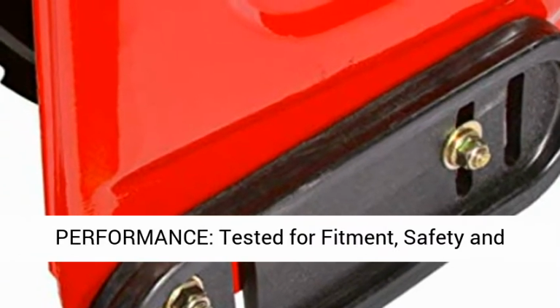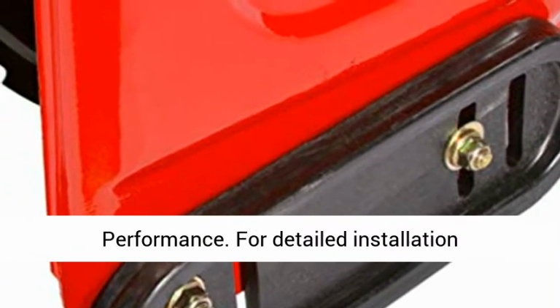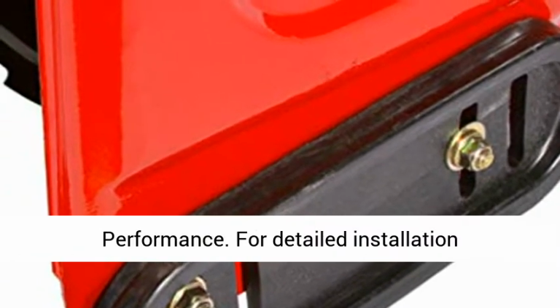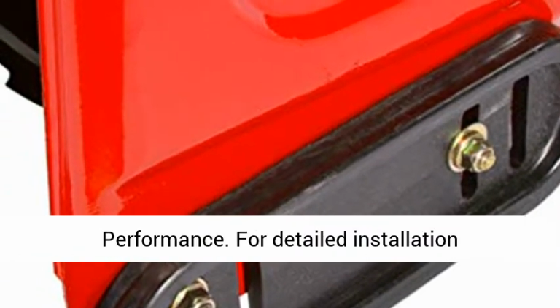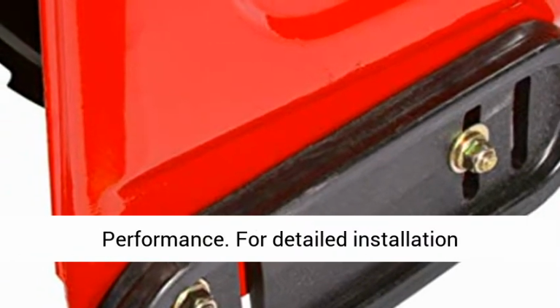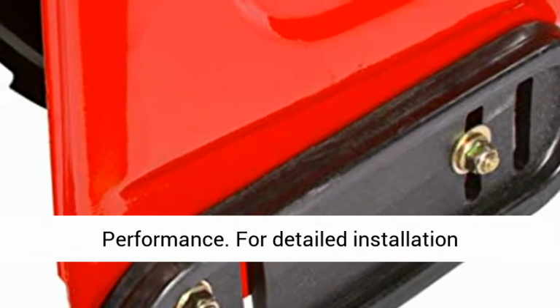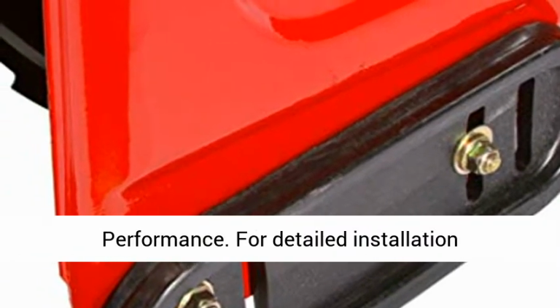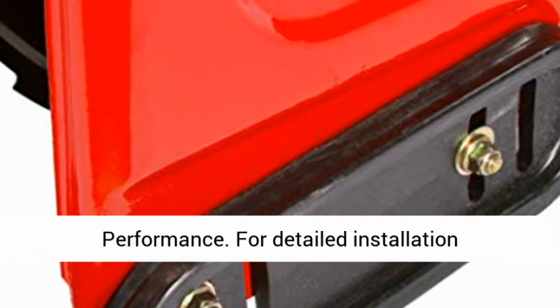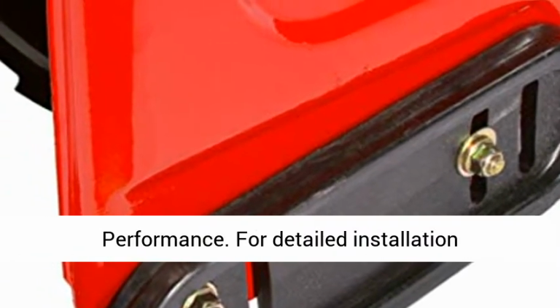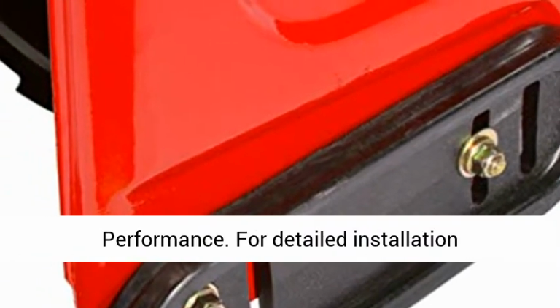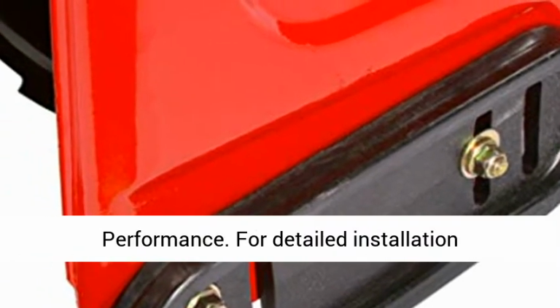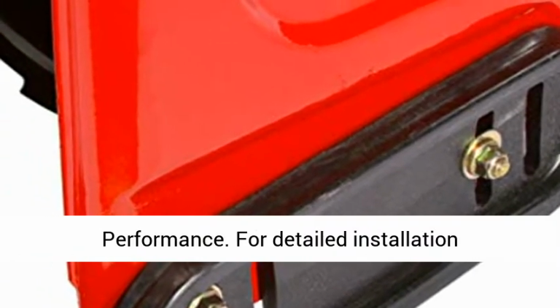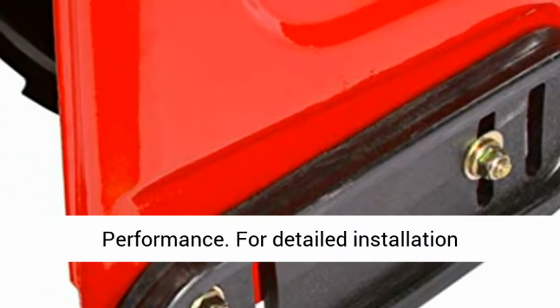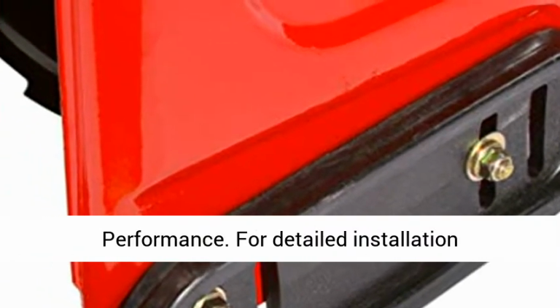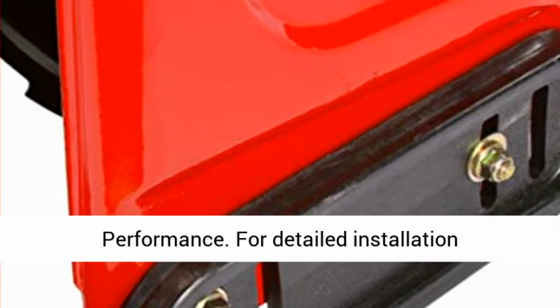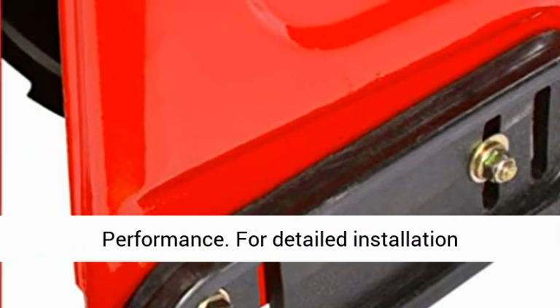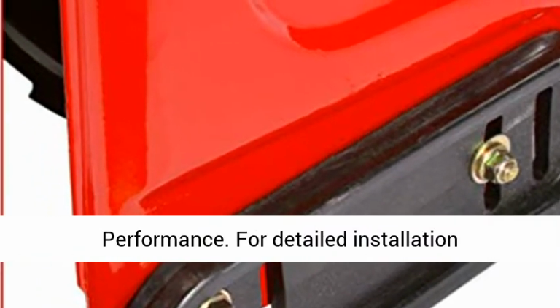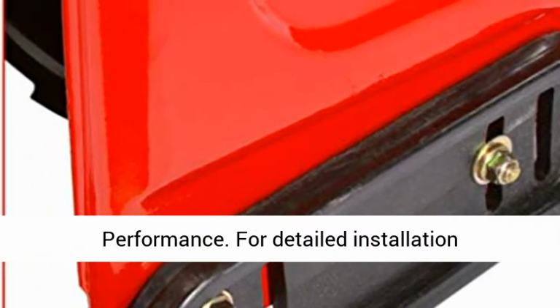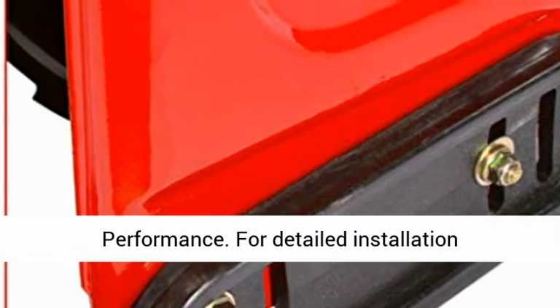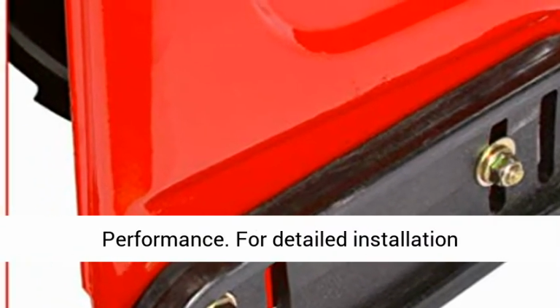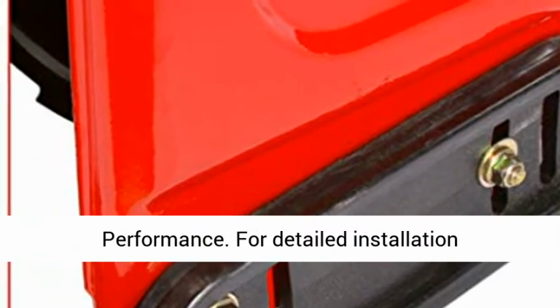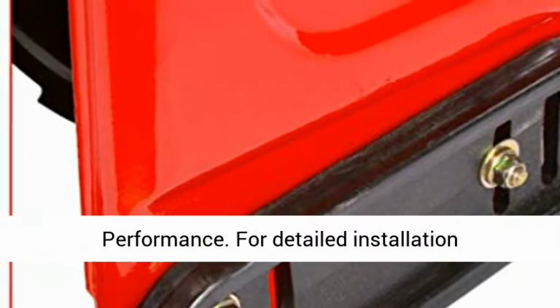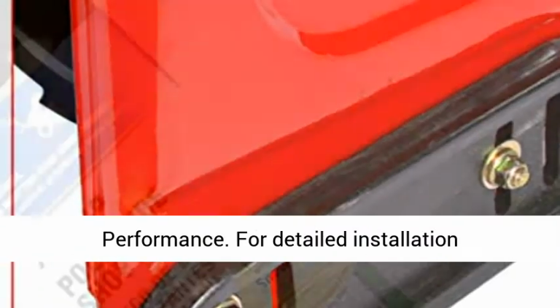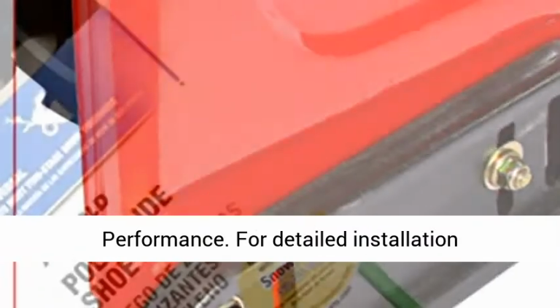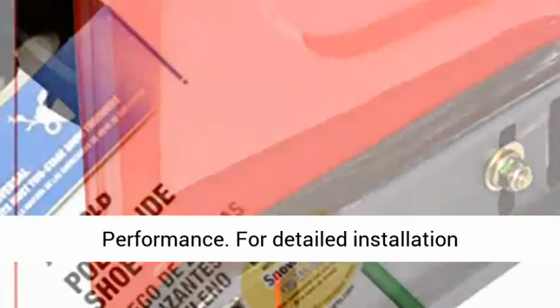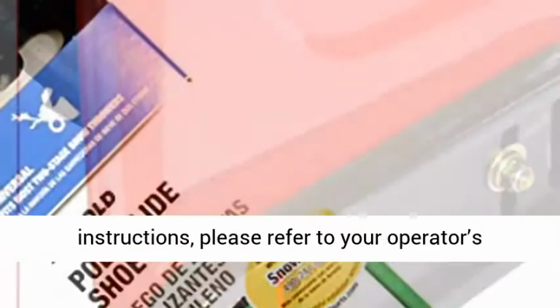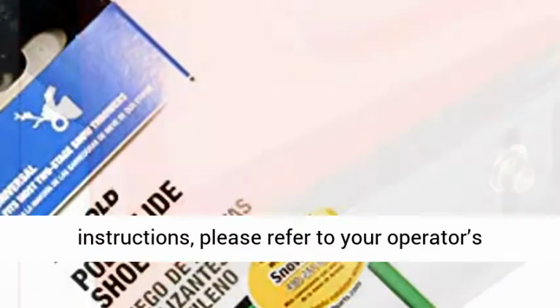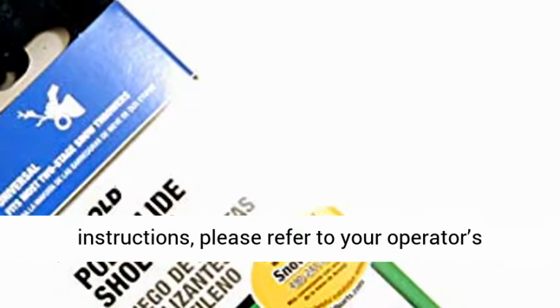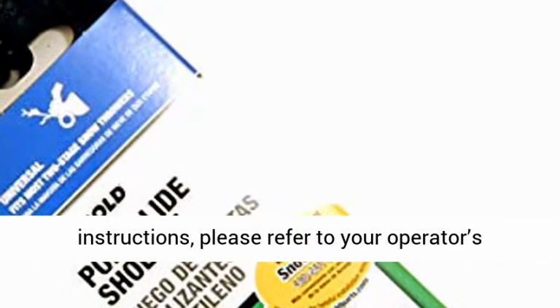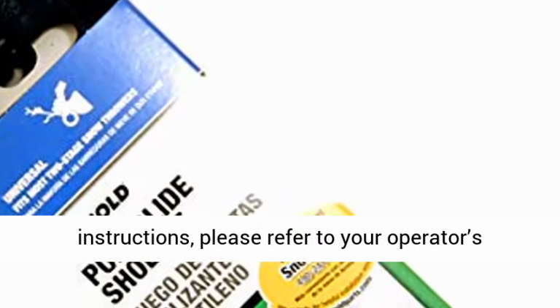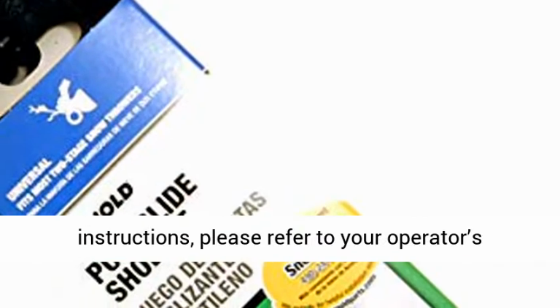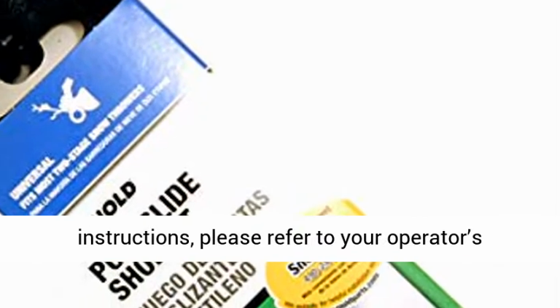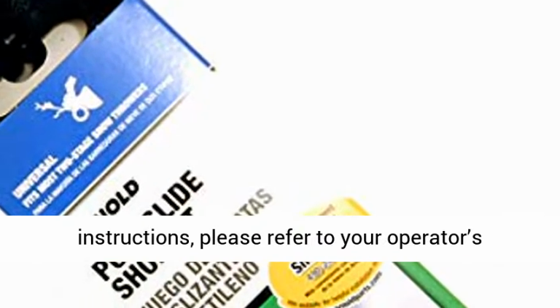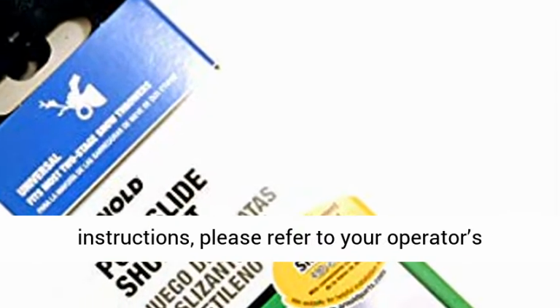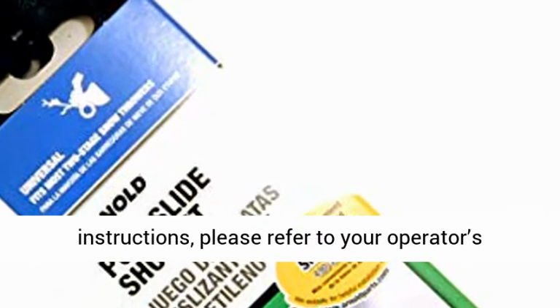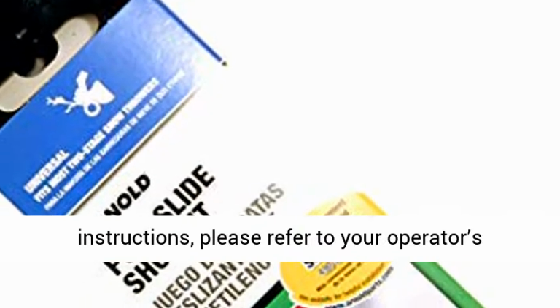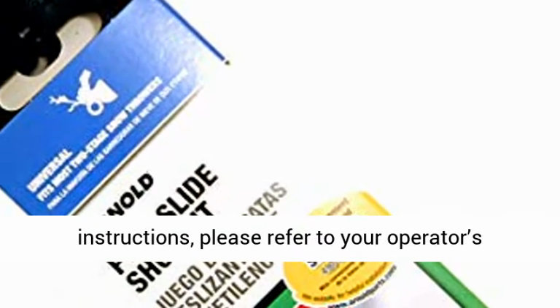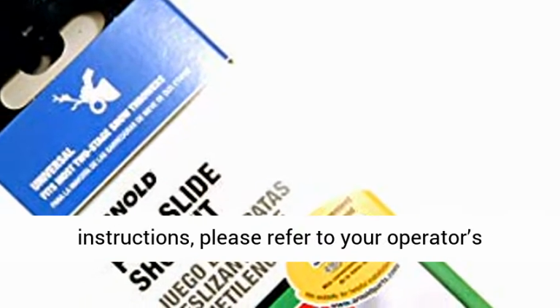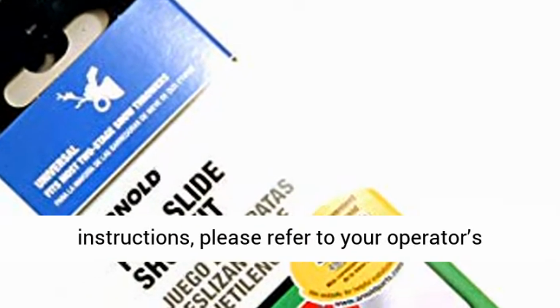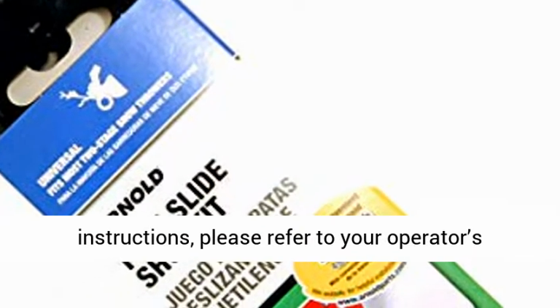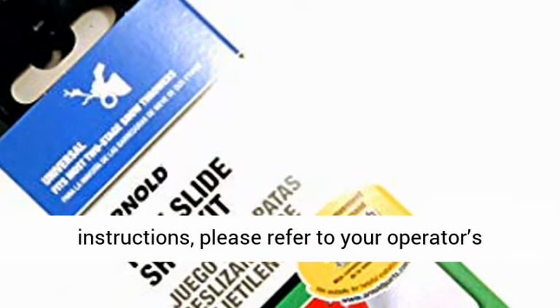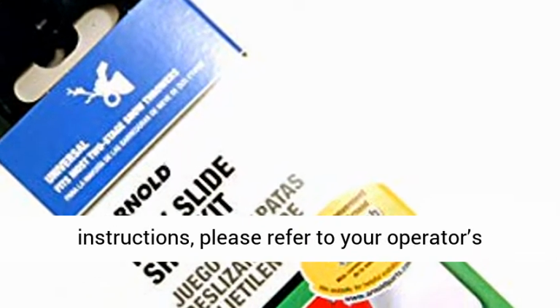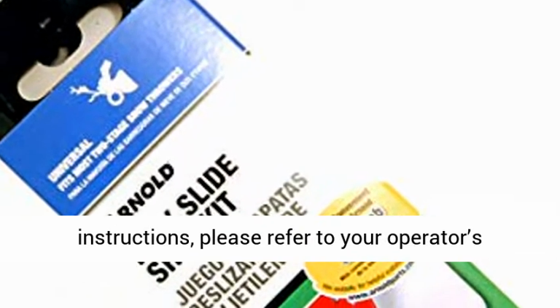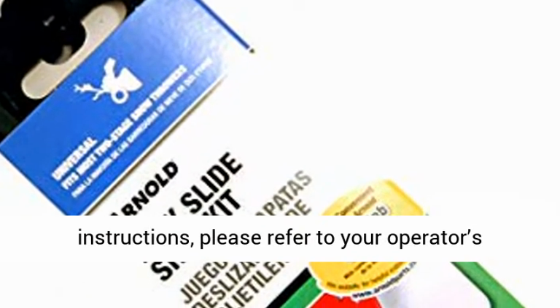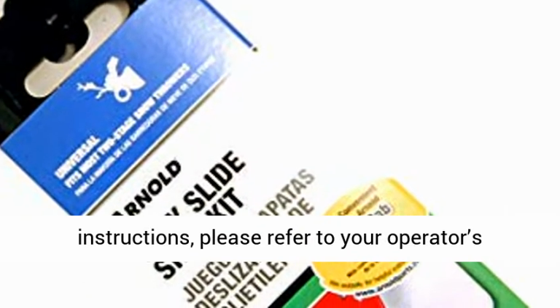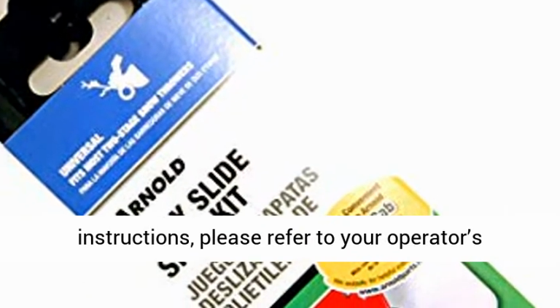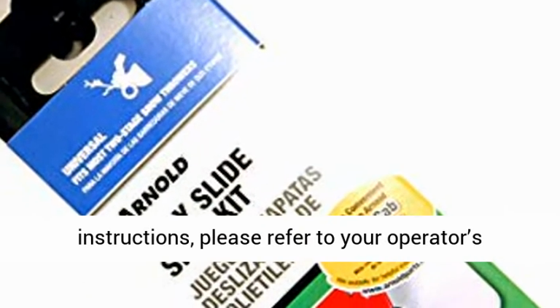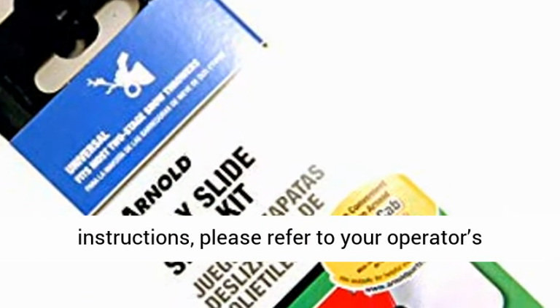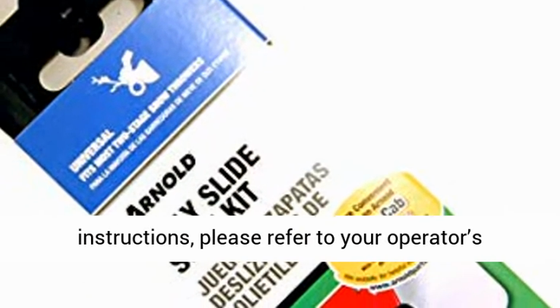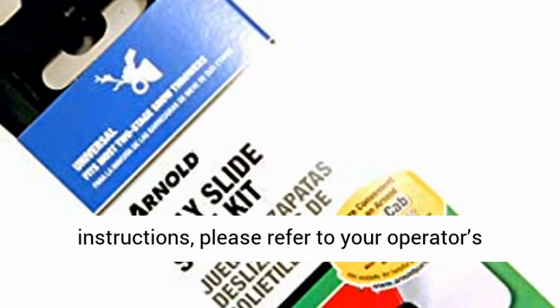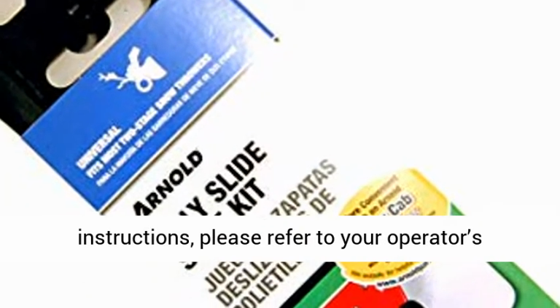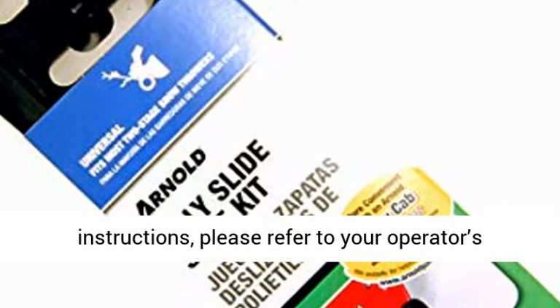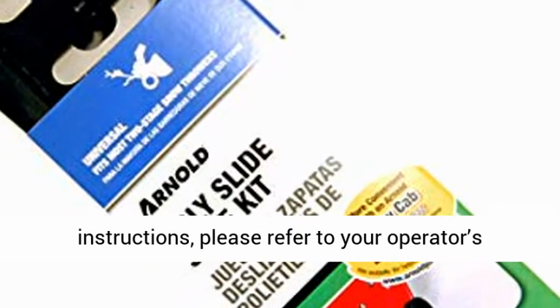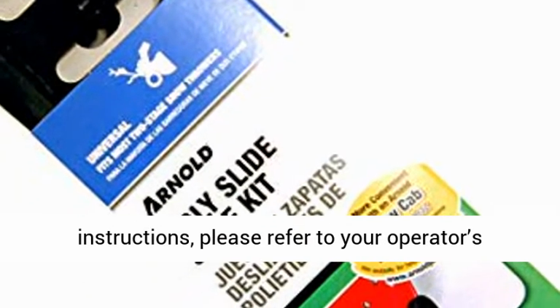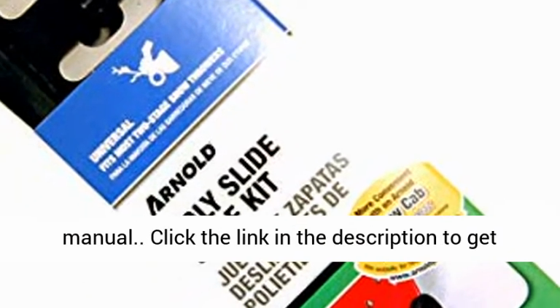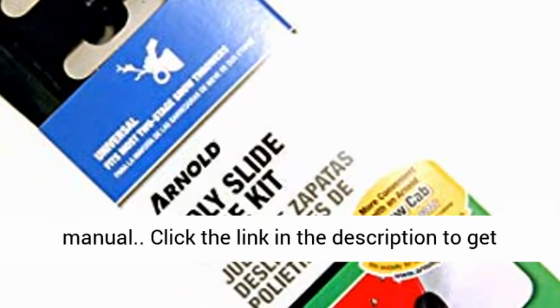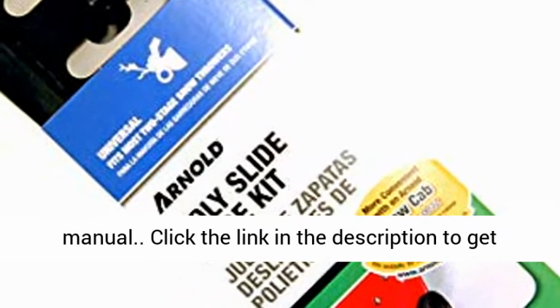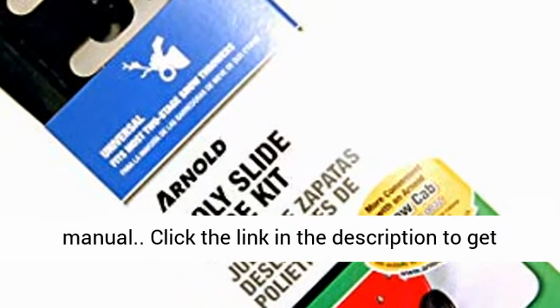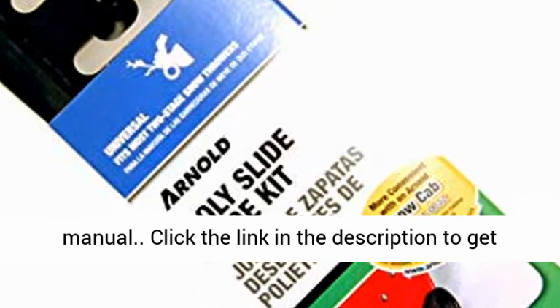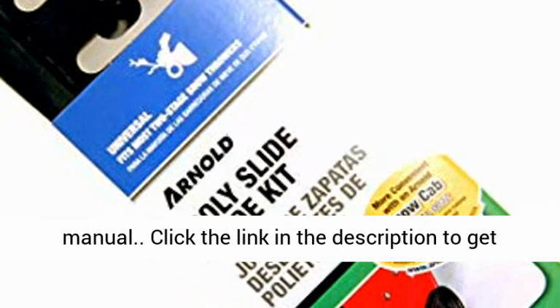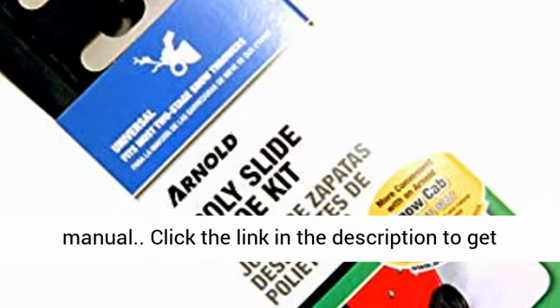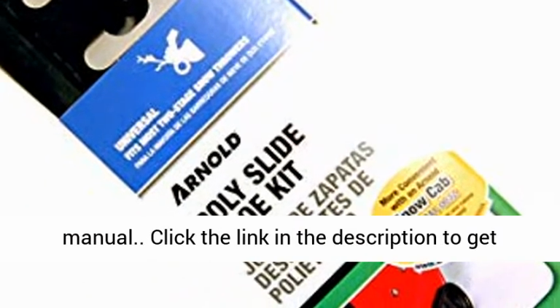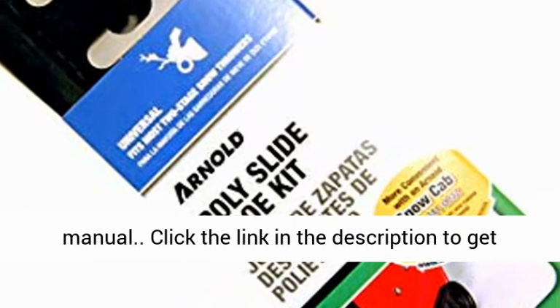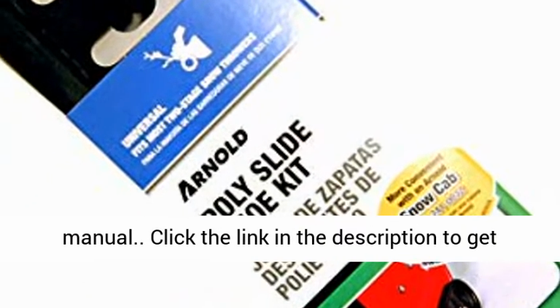Quality Performance: tested for fitment, safety, and performance. For detailed installation instructions, please refer to your operator's manual.